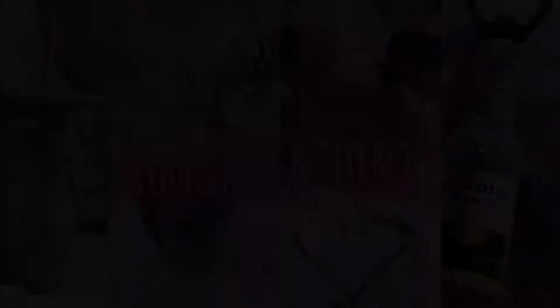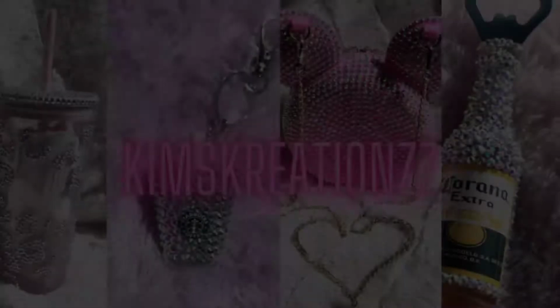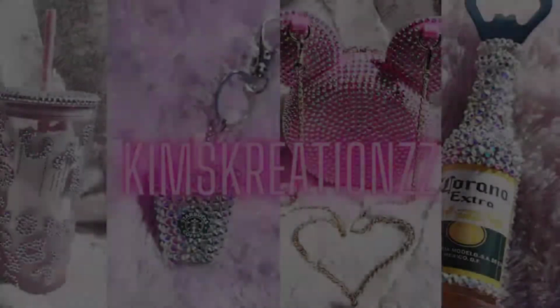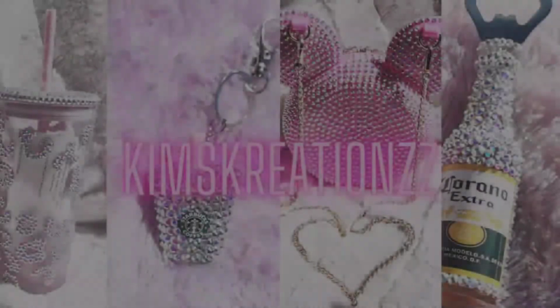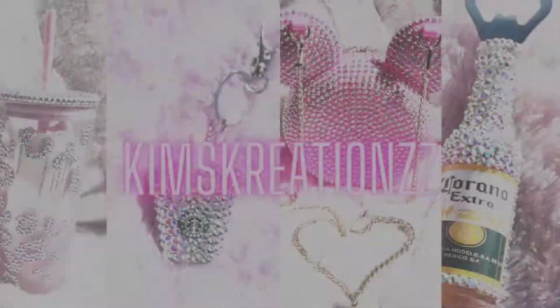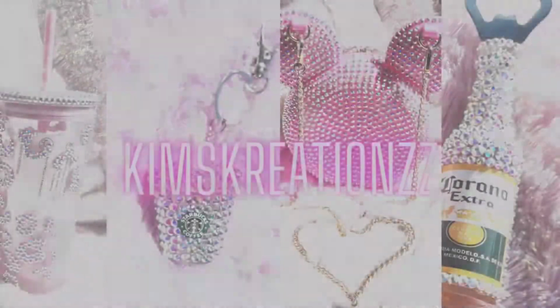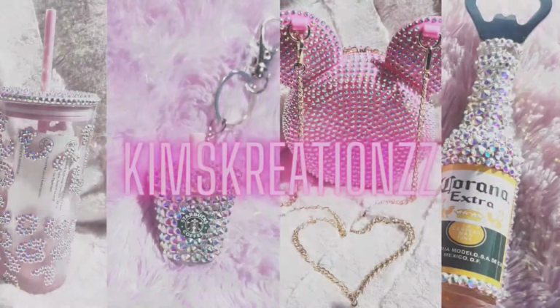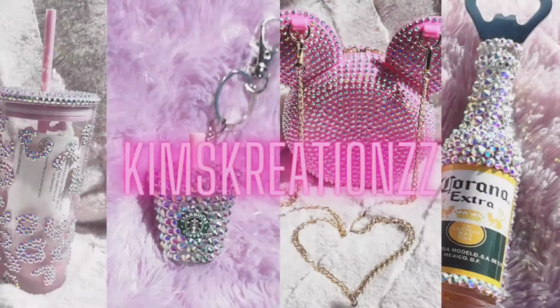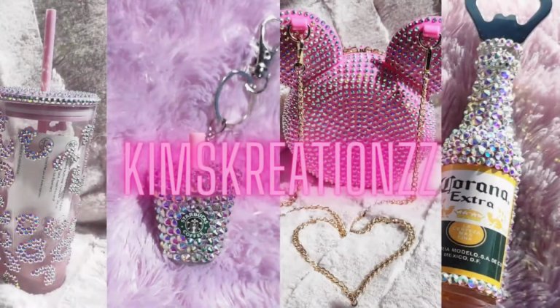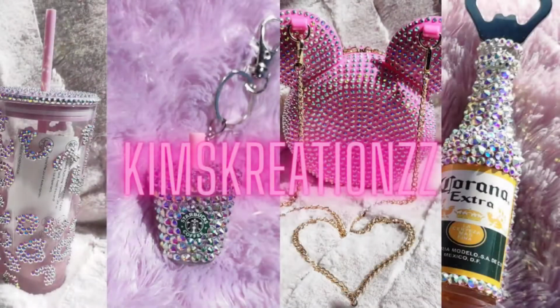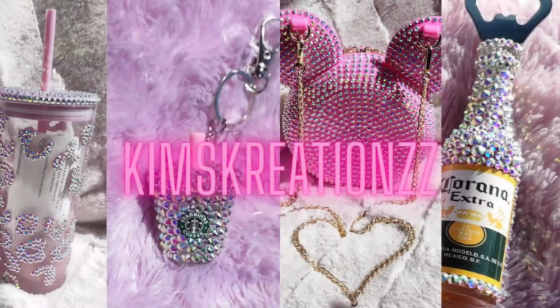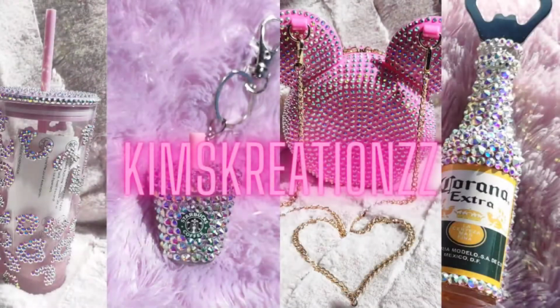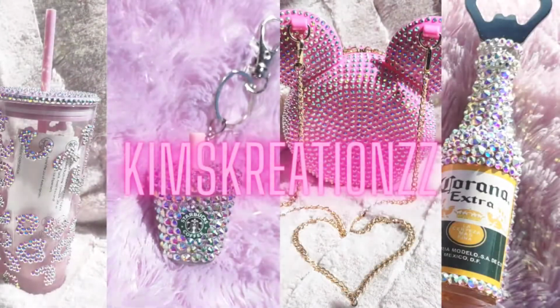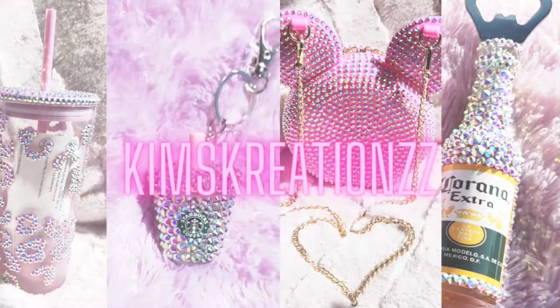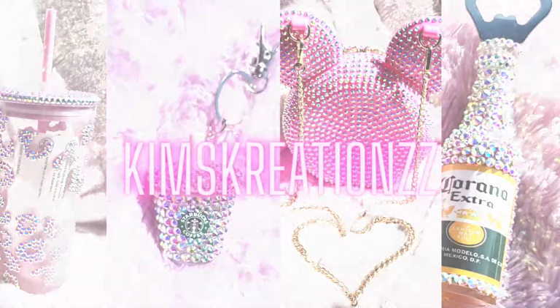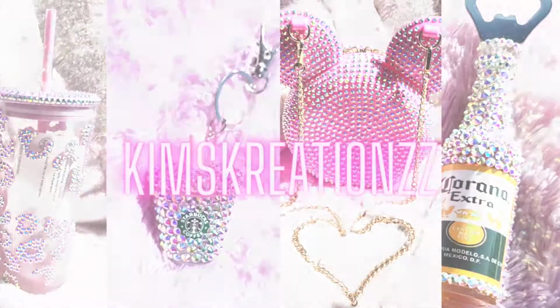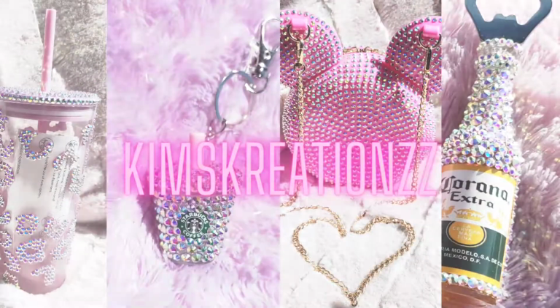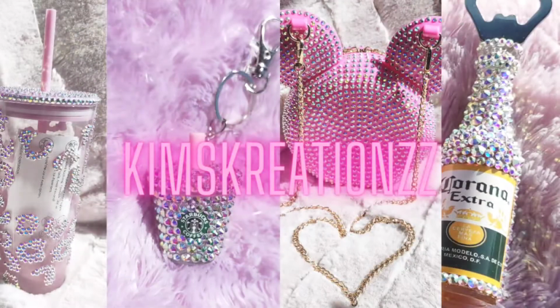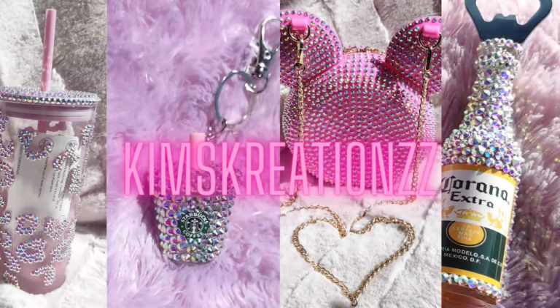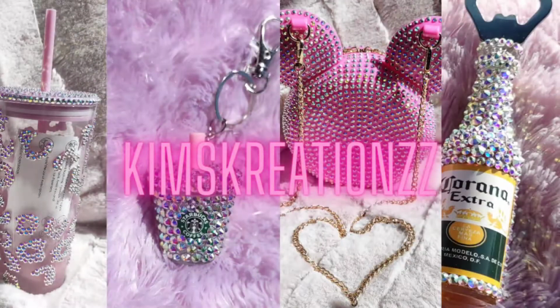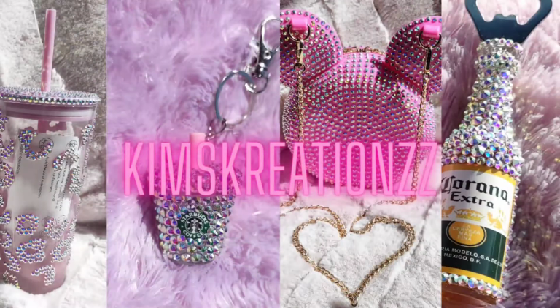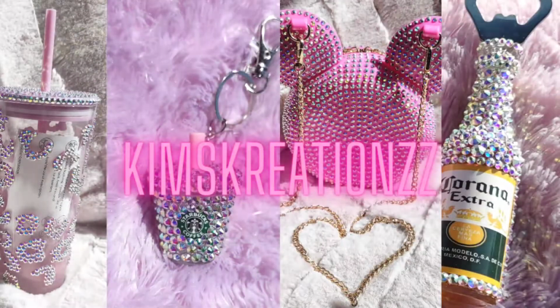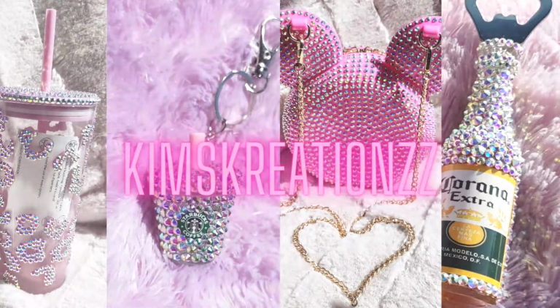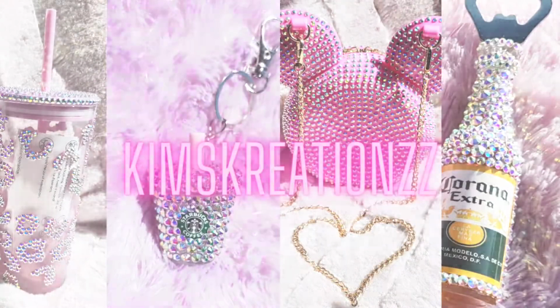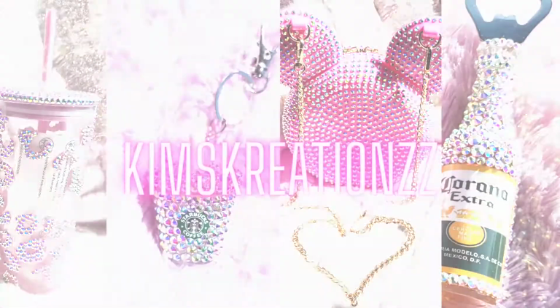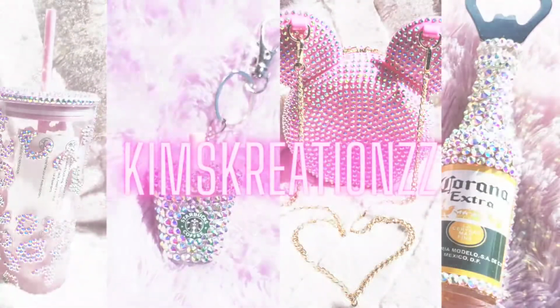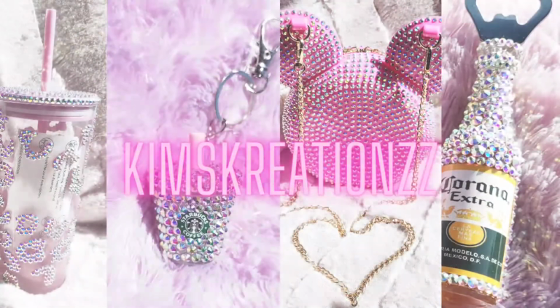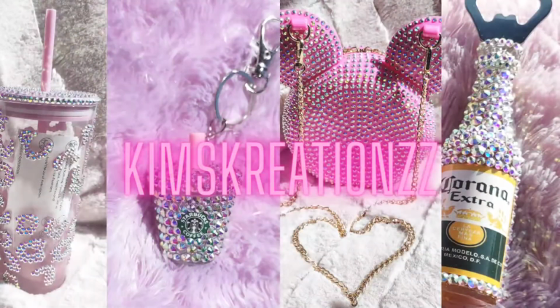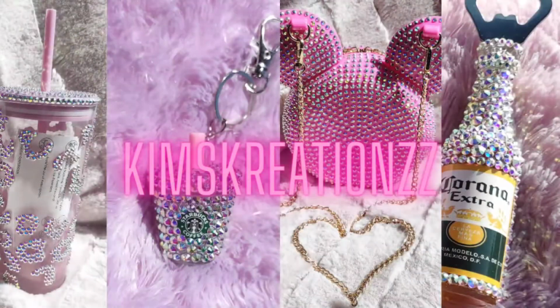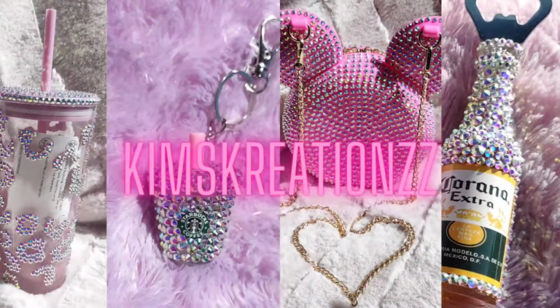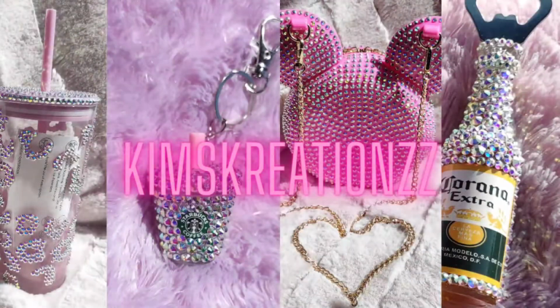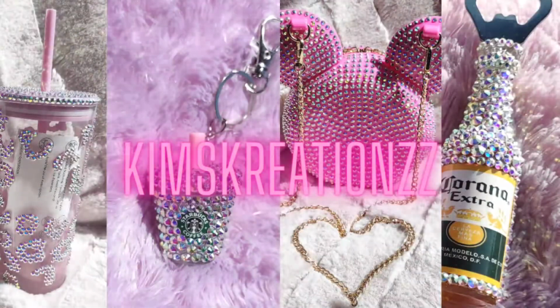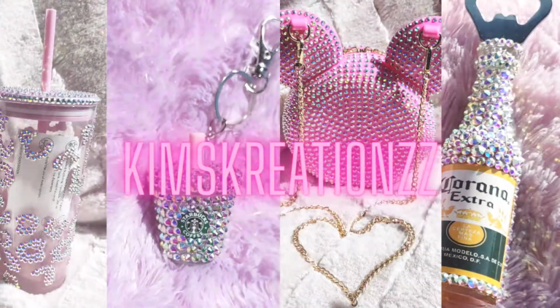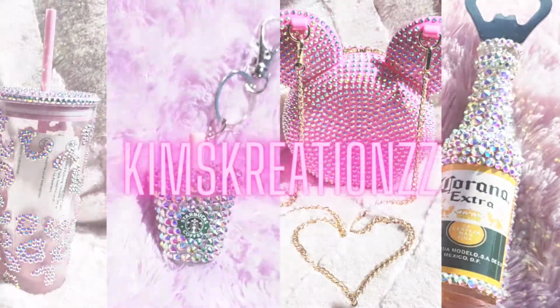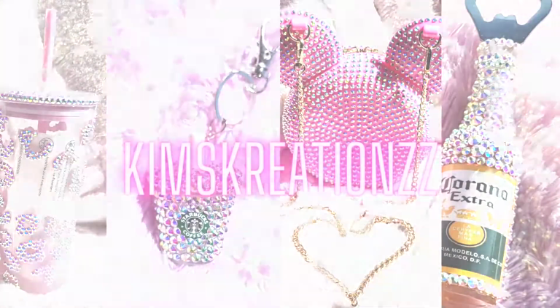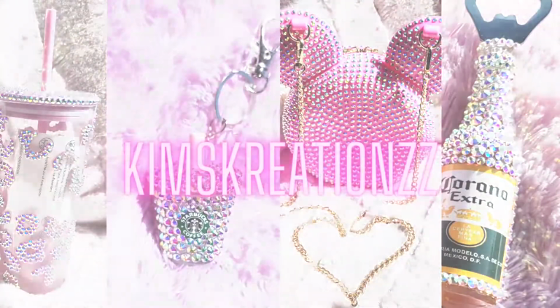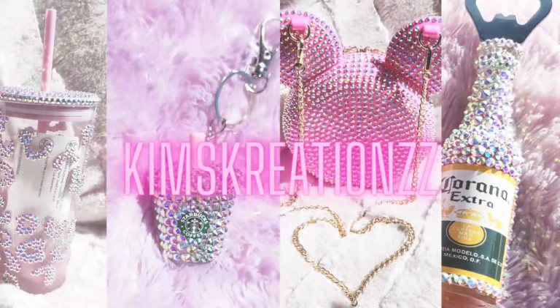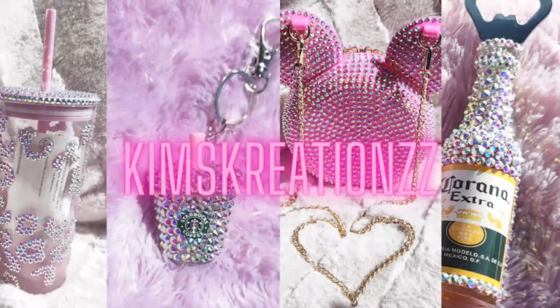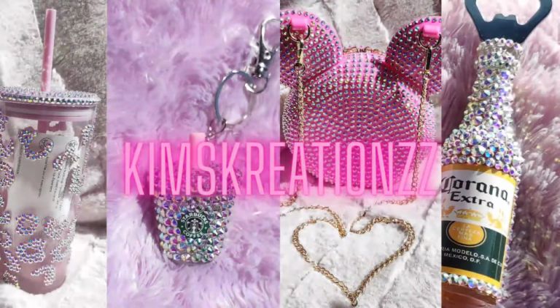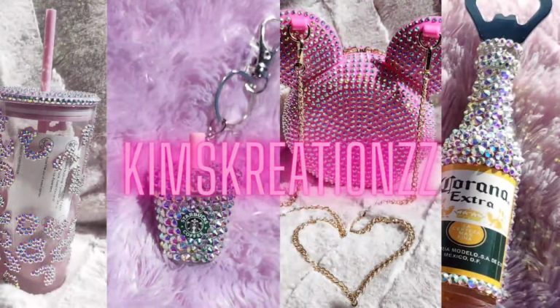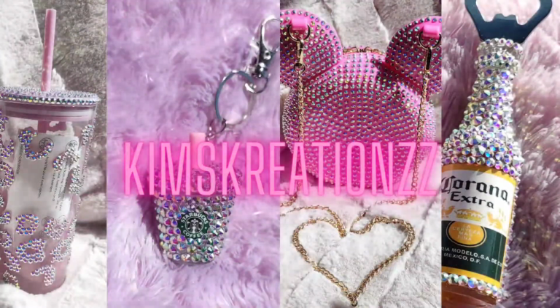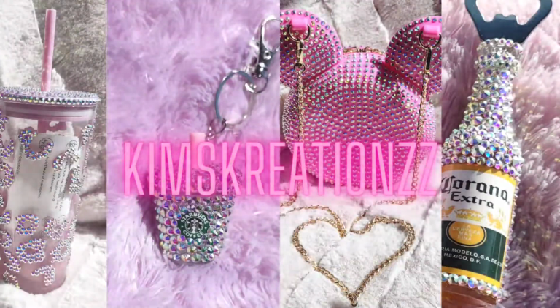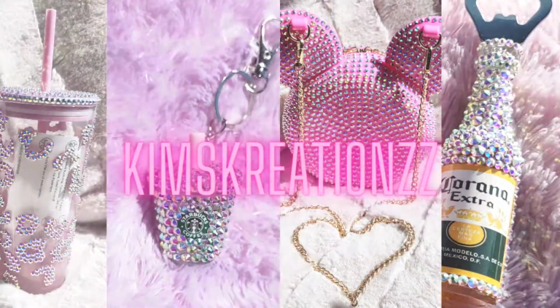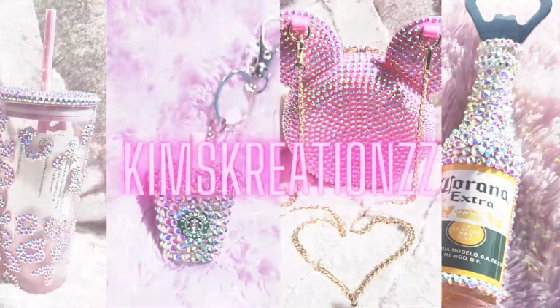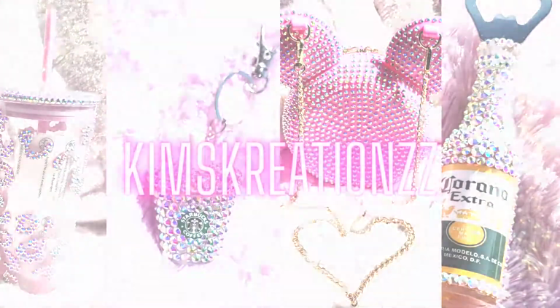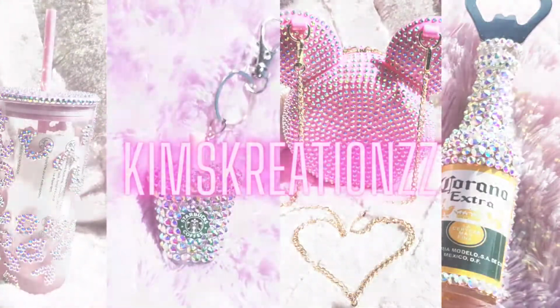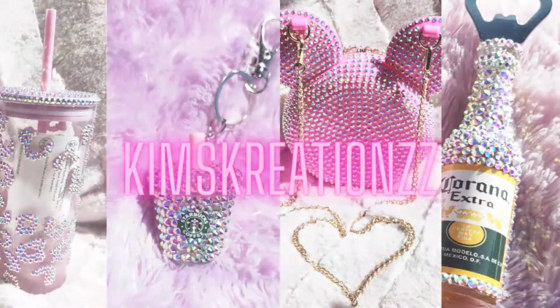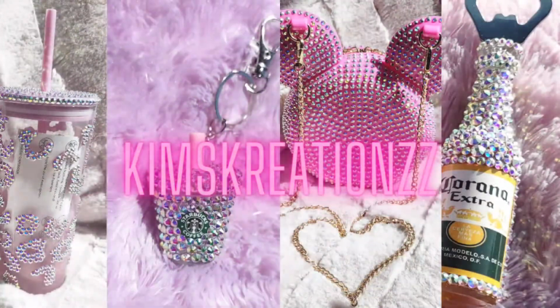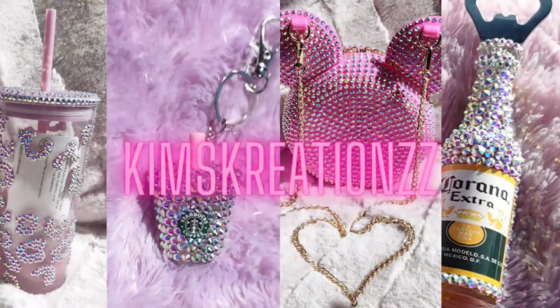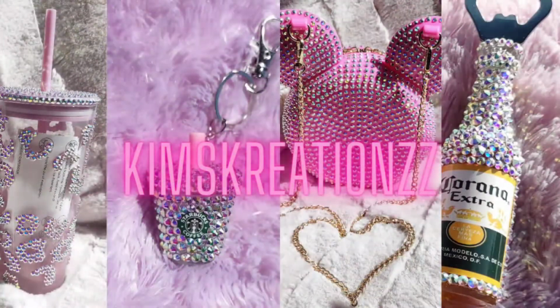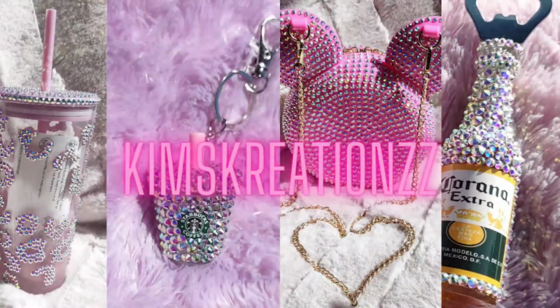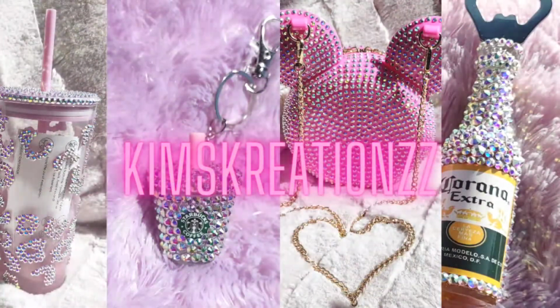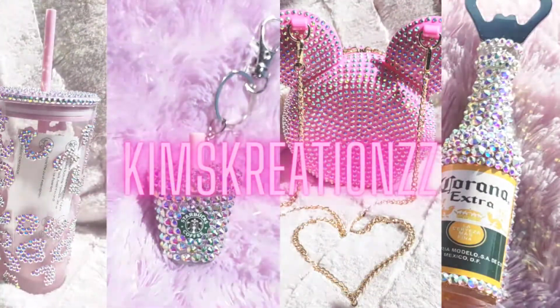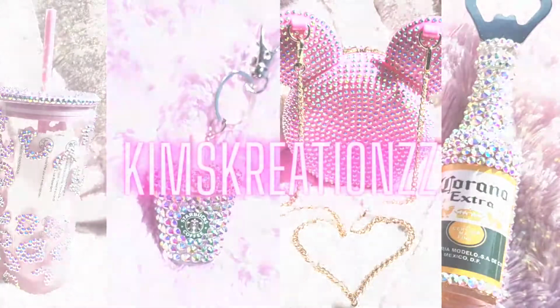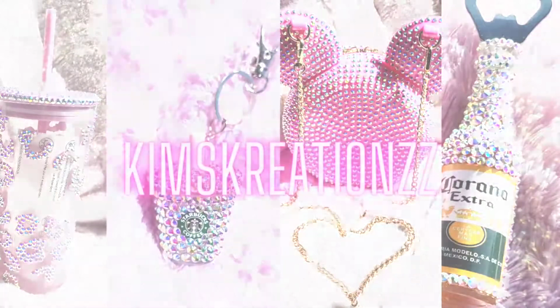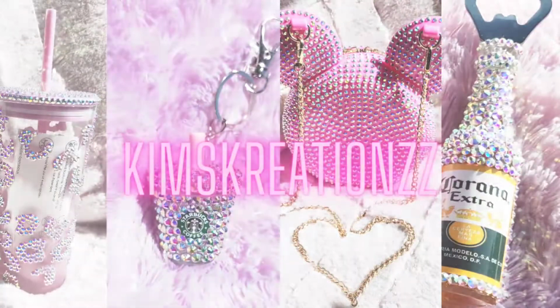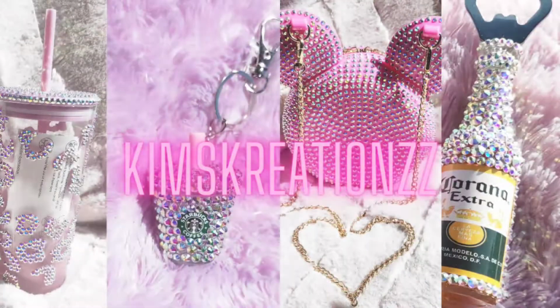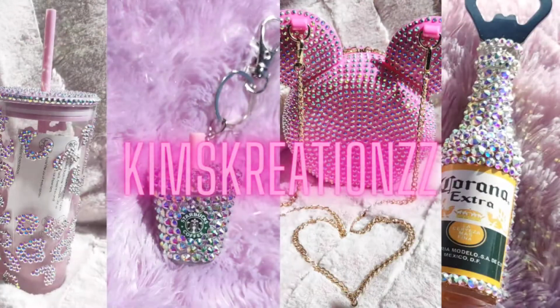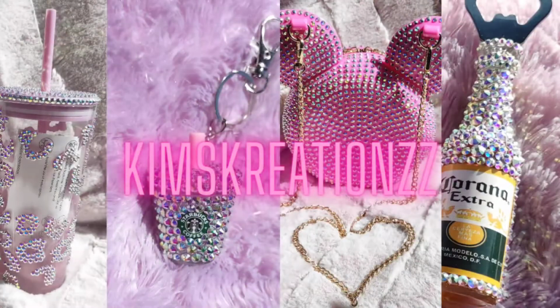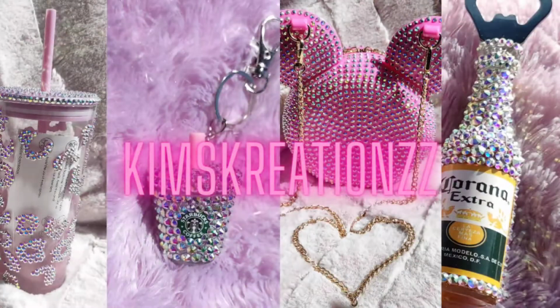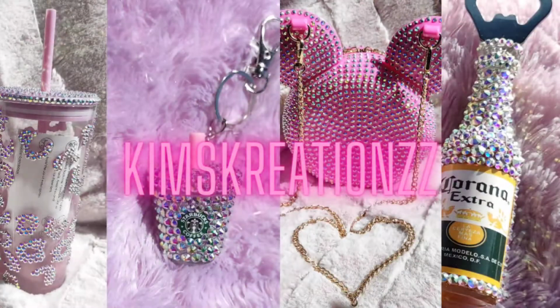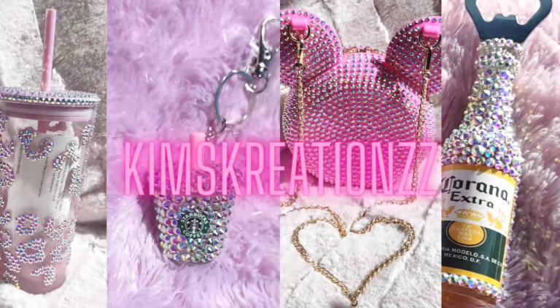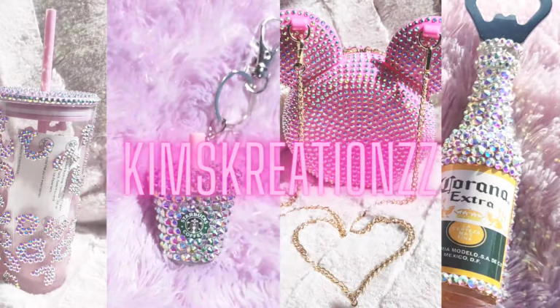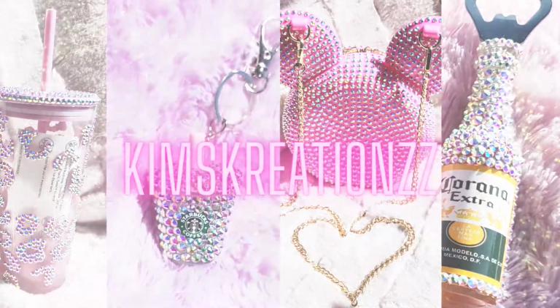Hey guys, I'm back with another video today. I hope you guys enjoy it. Let's get started.